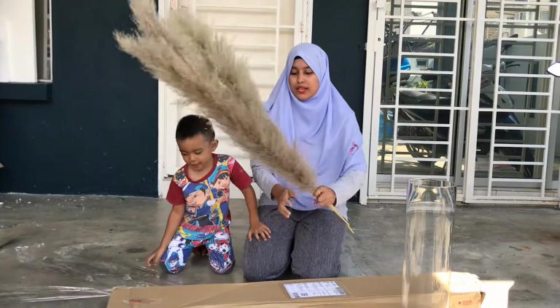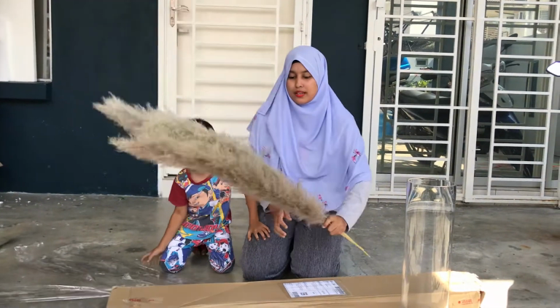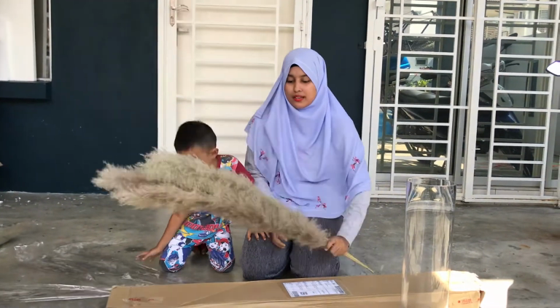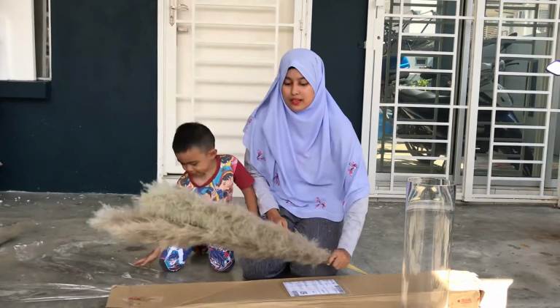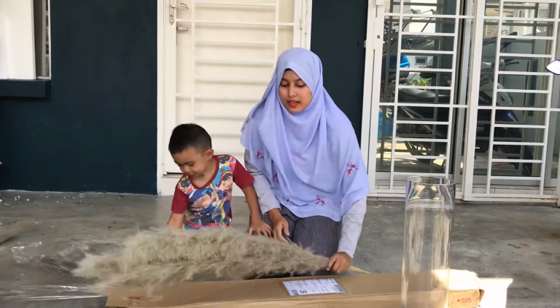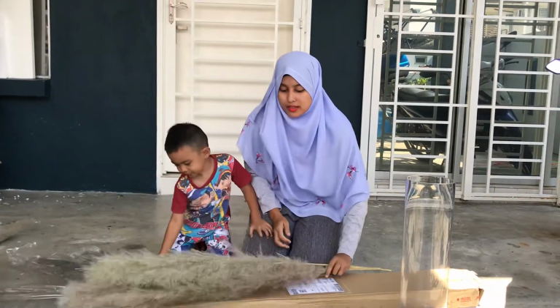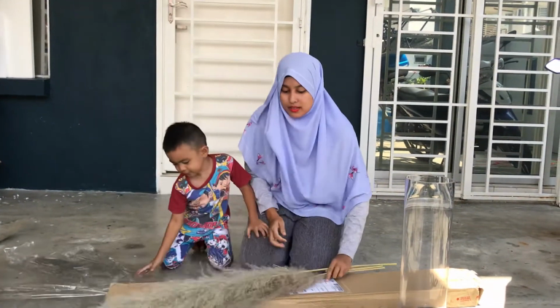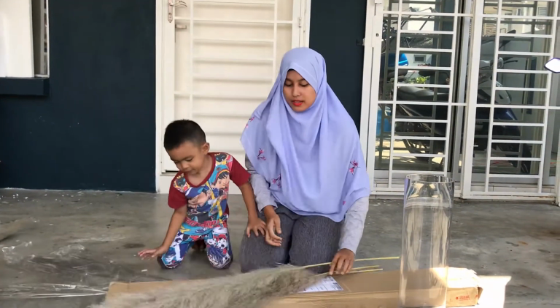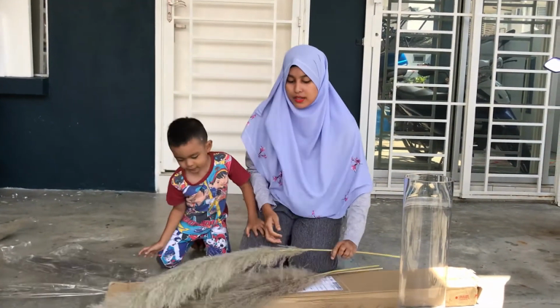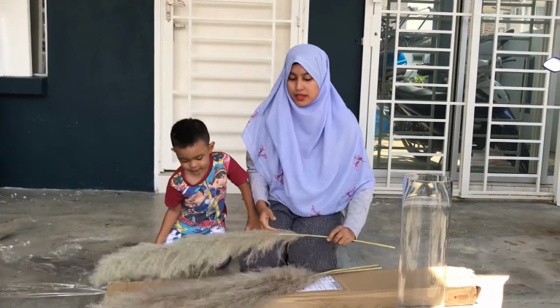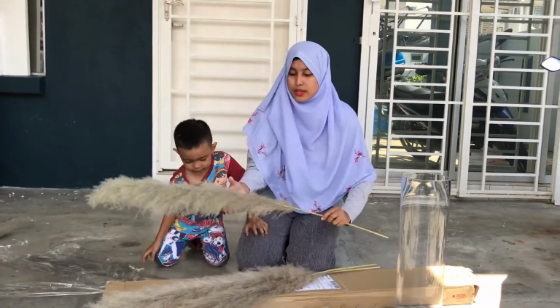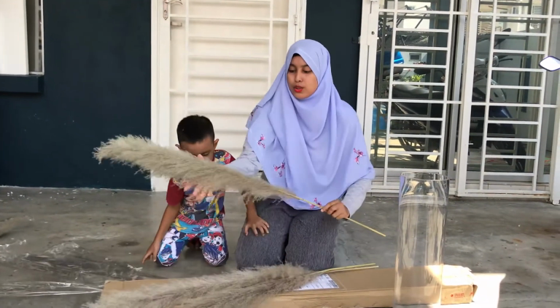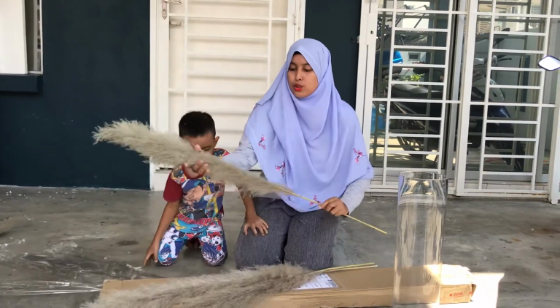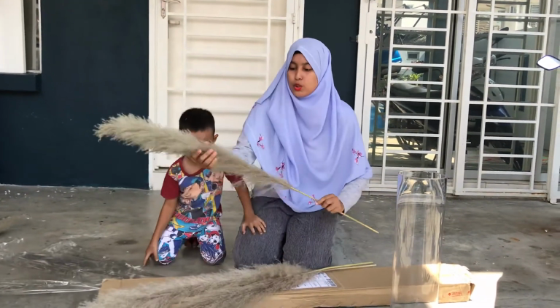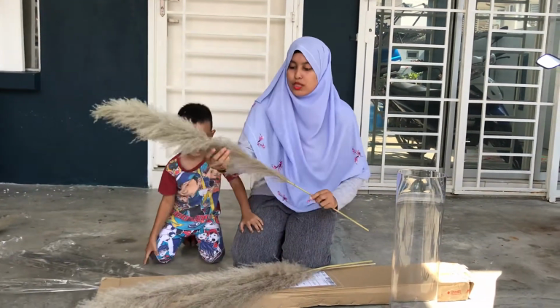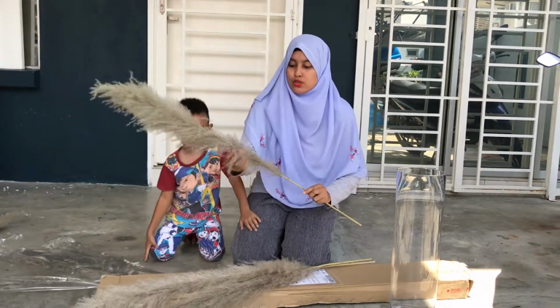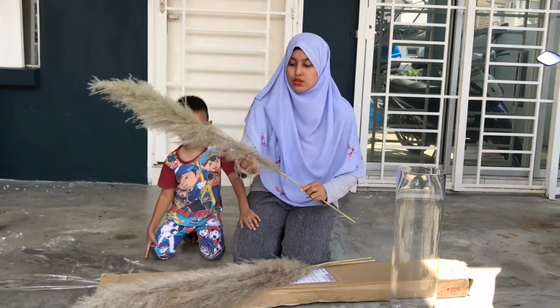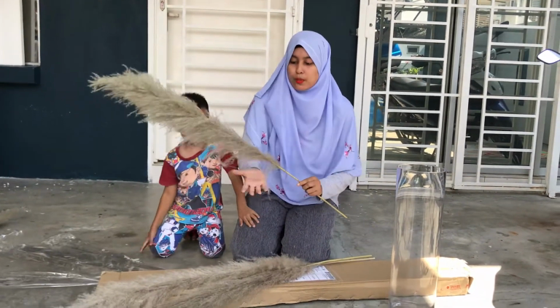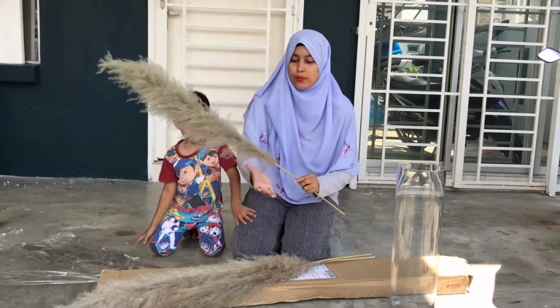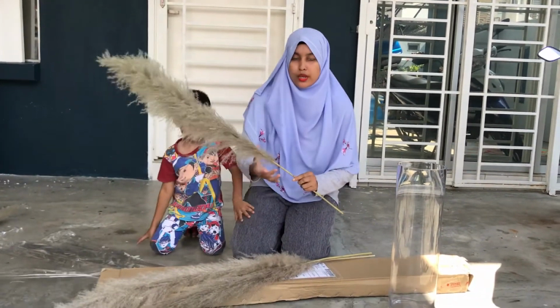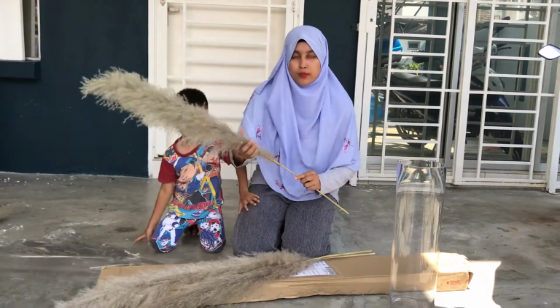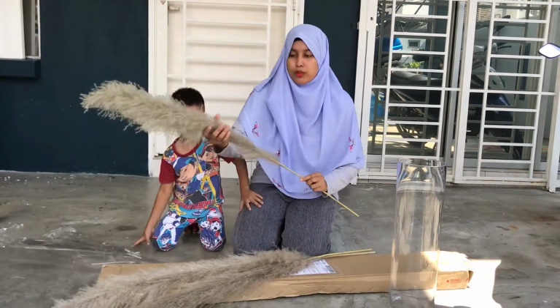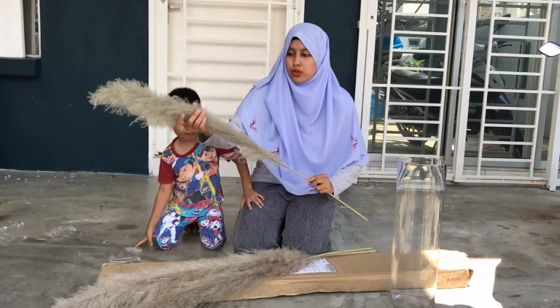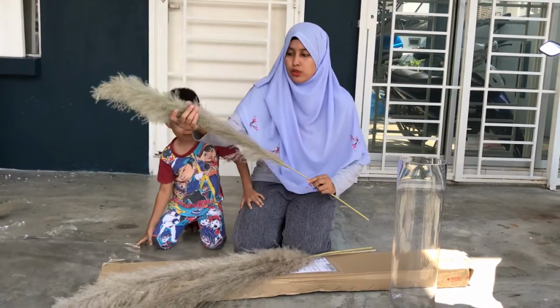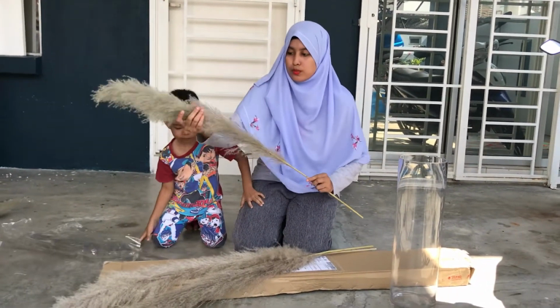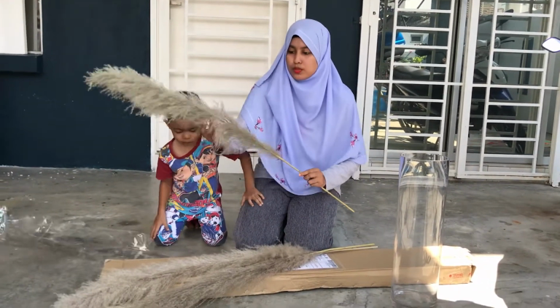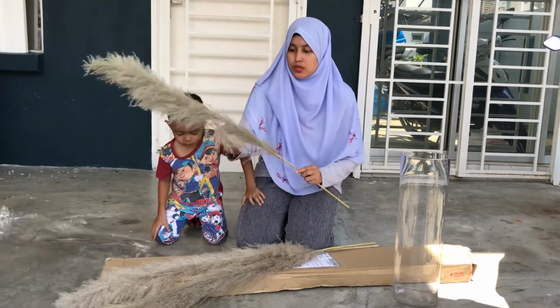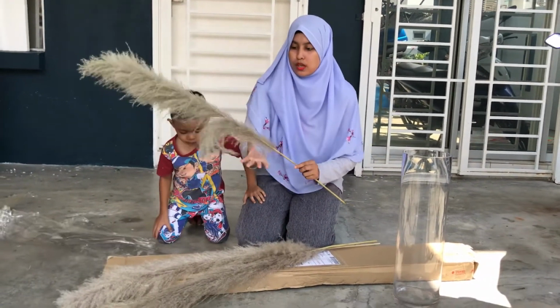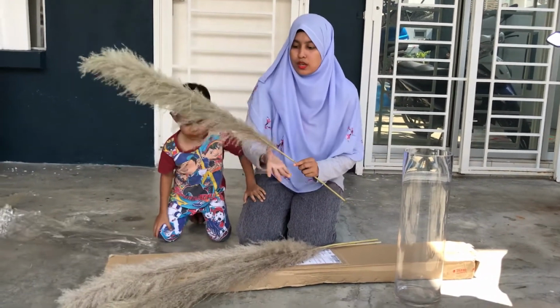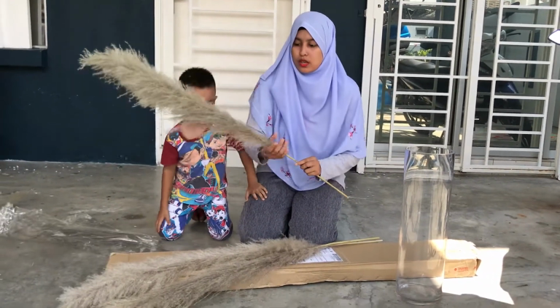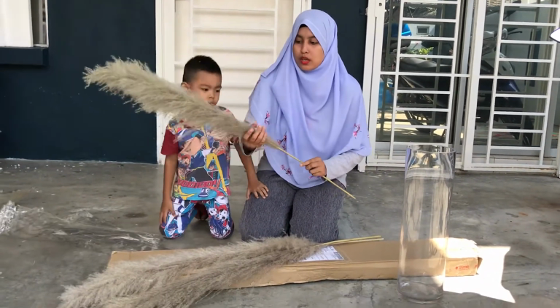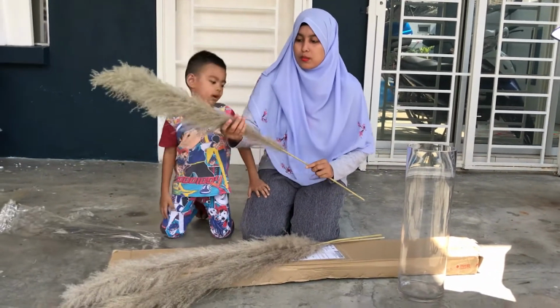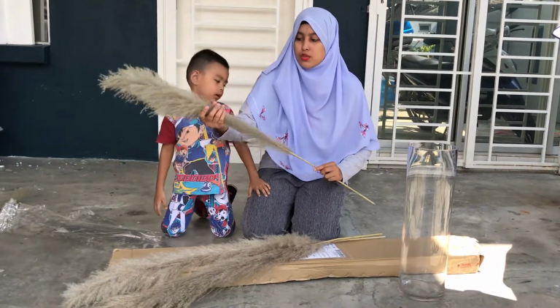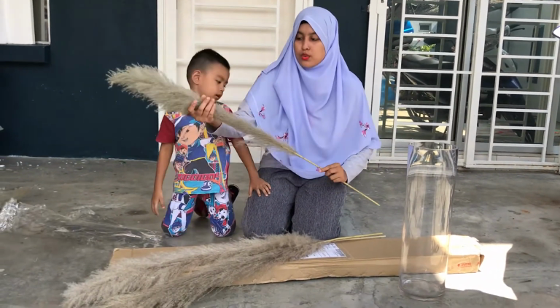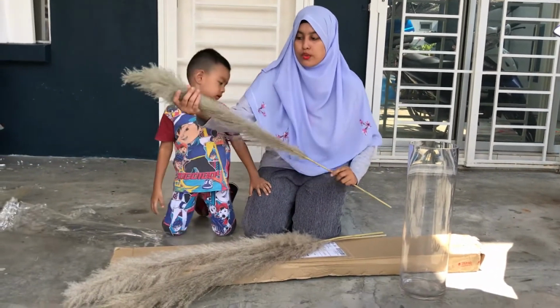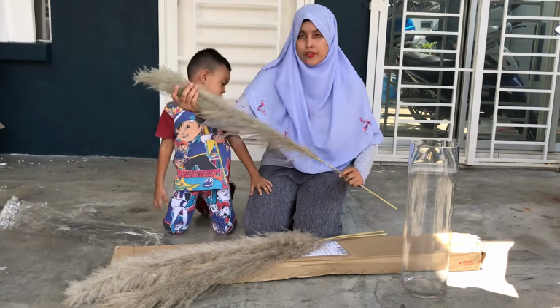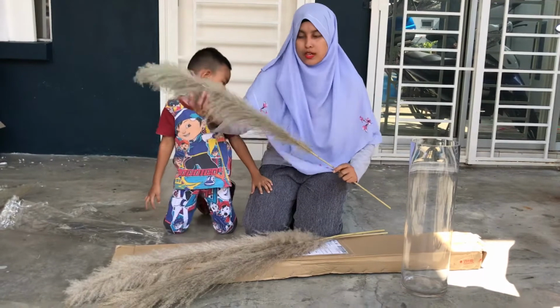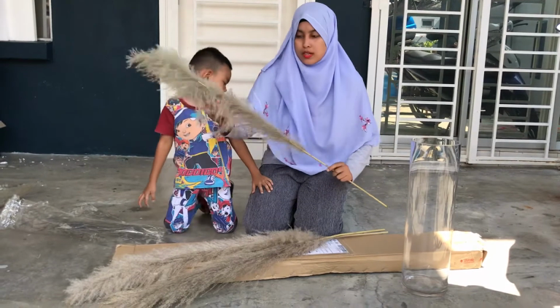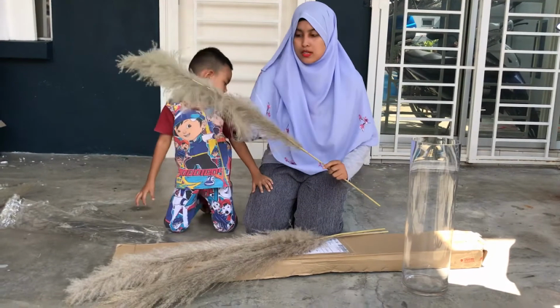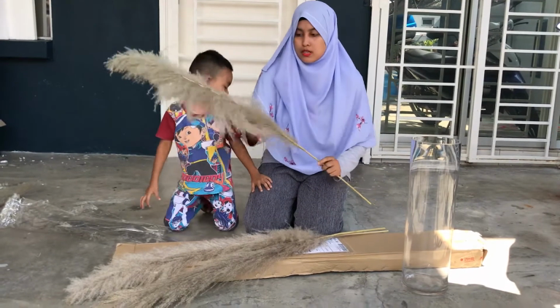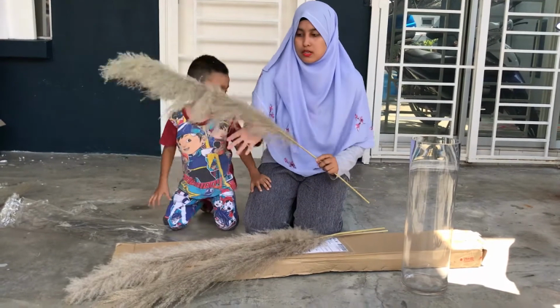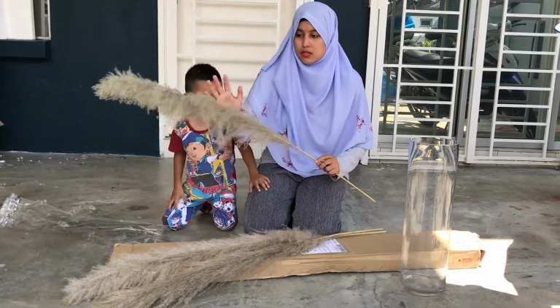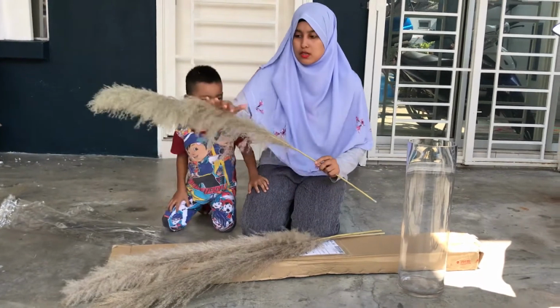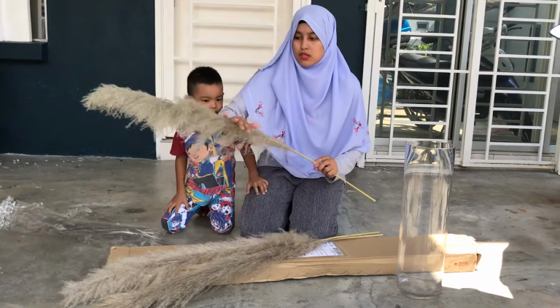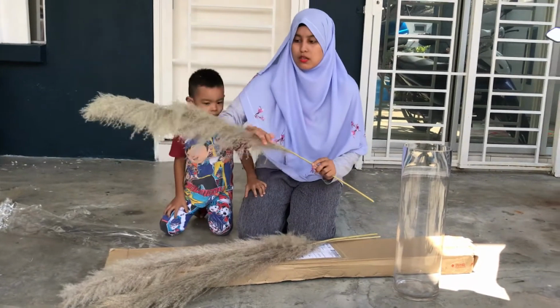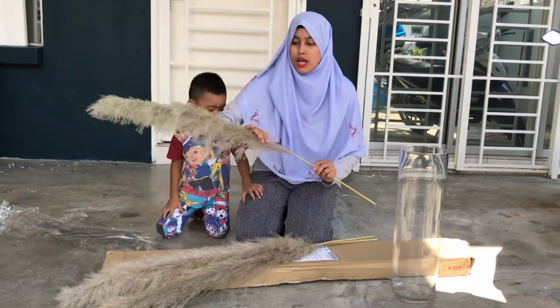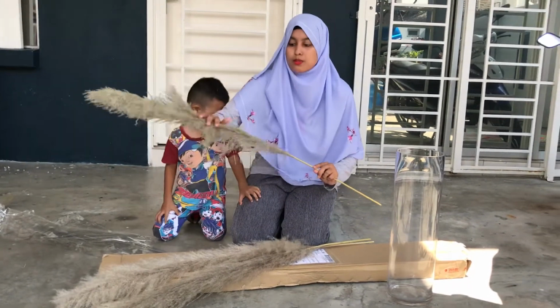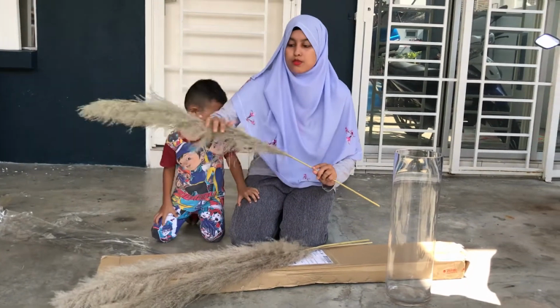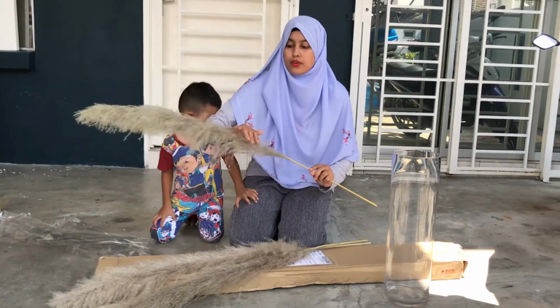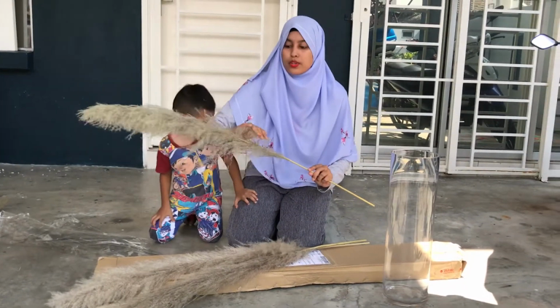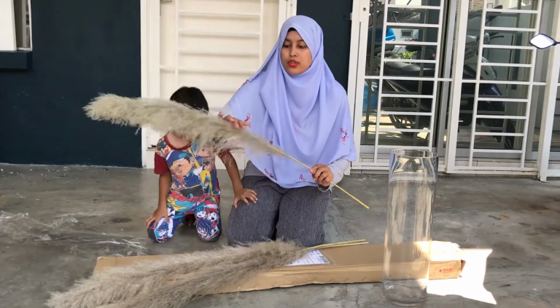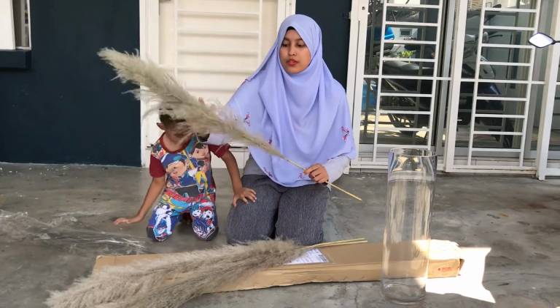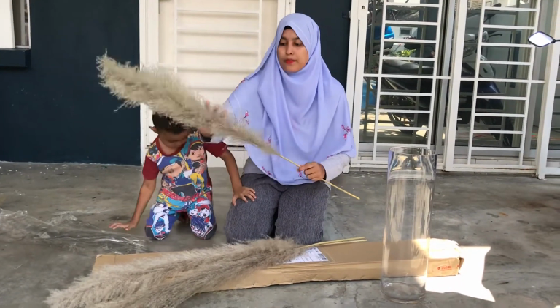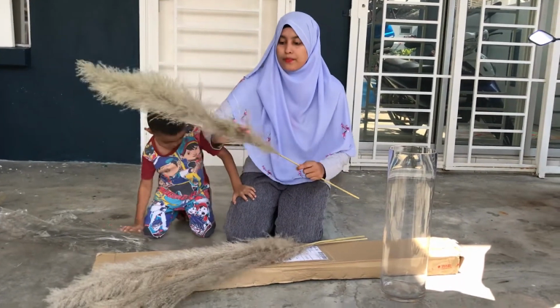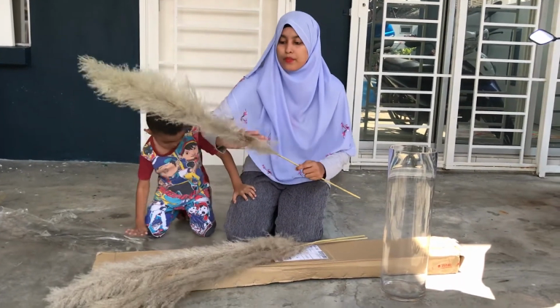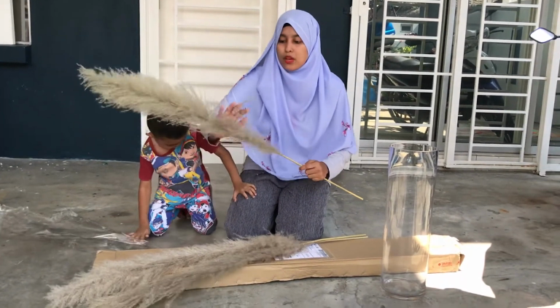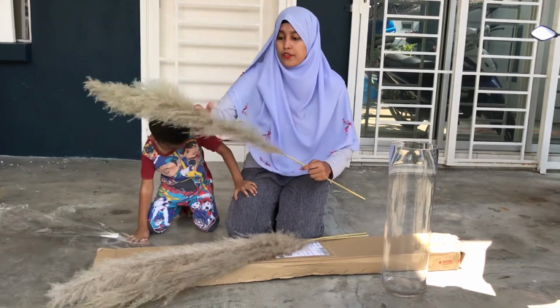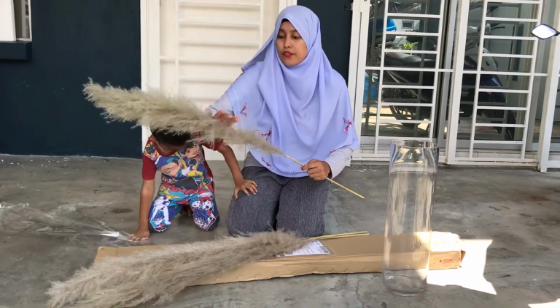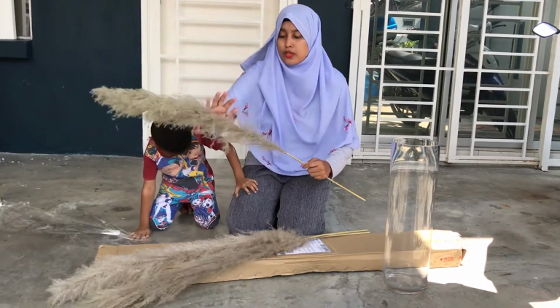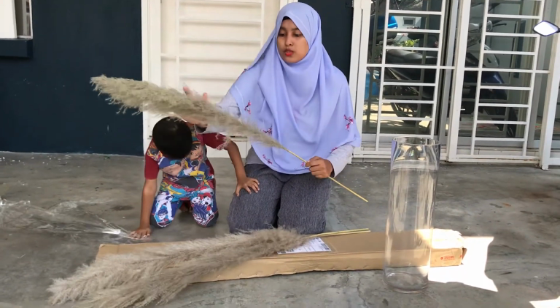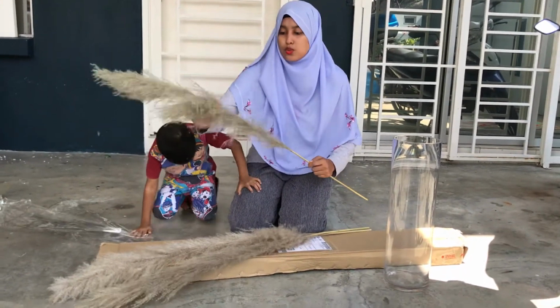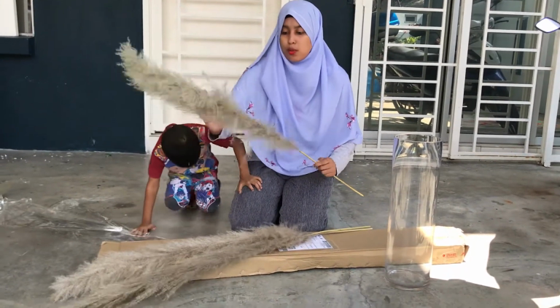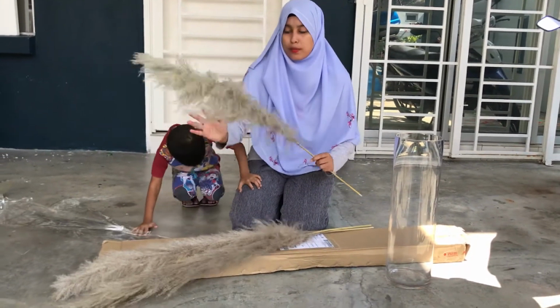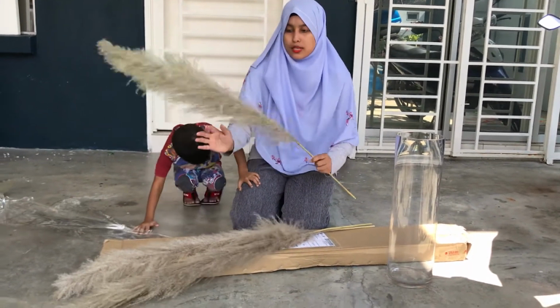Then you need to separate the plumes between your fingers. It helps for the fur to open up.